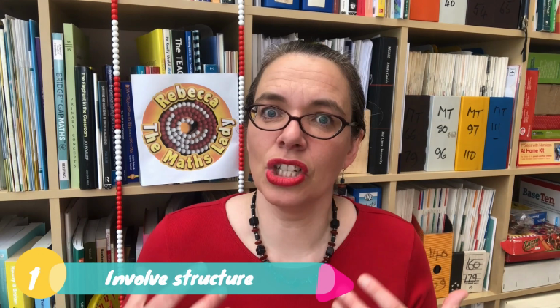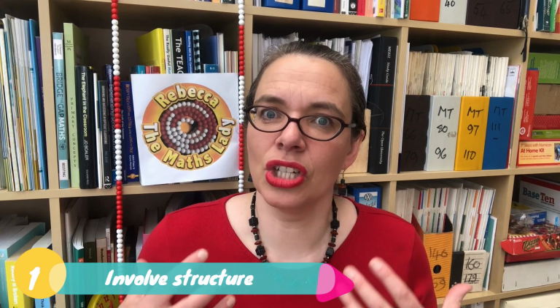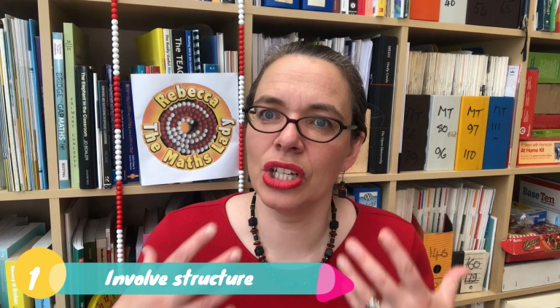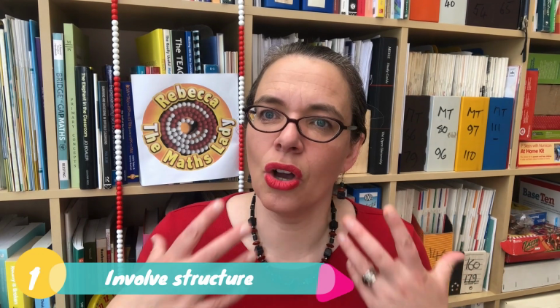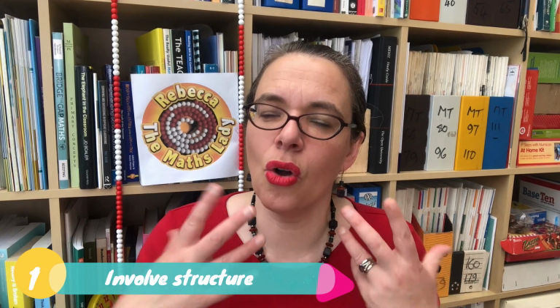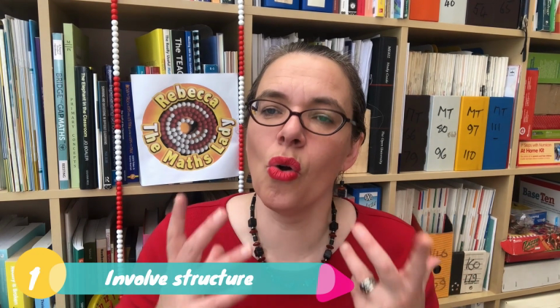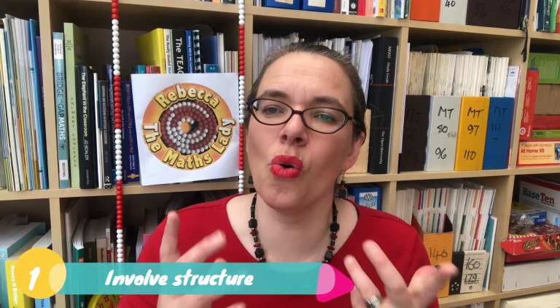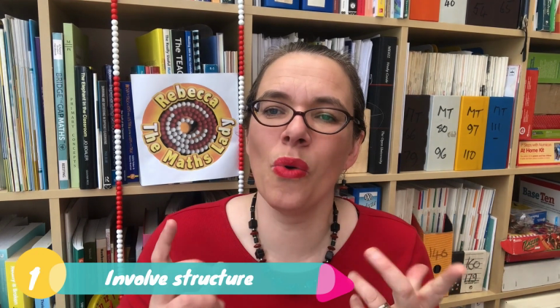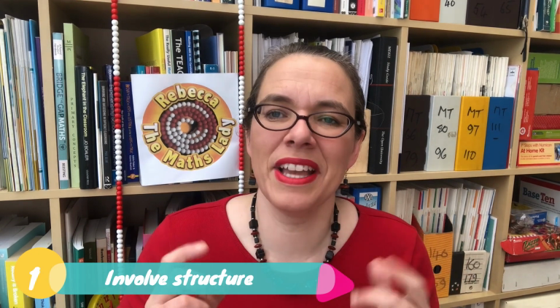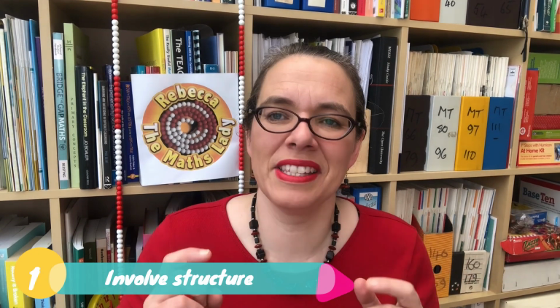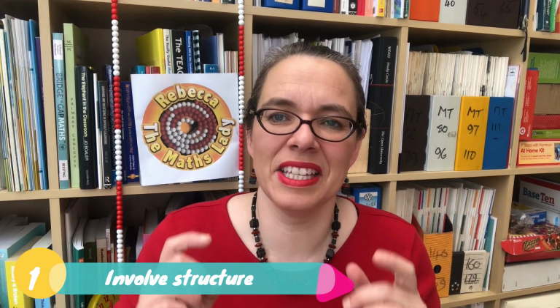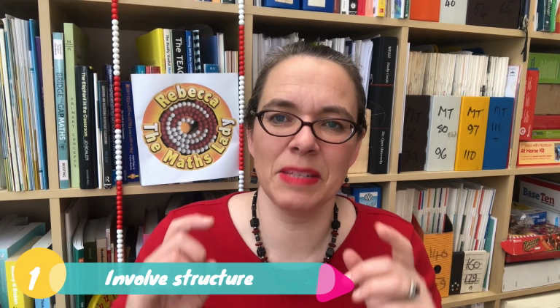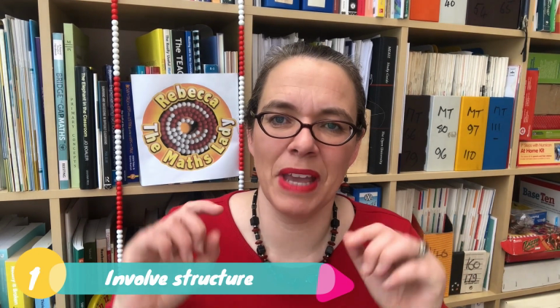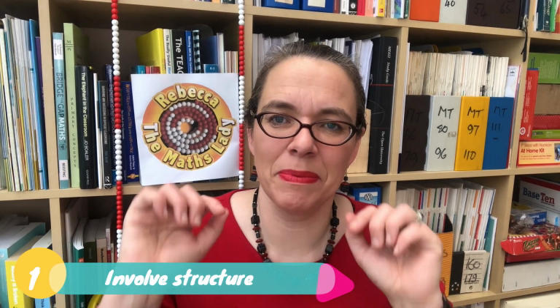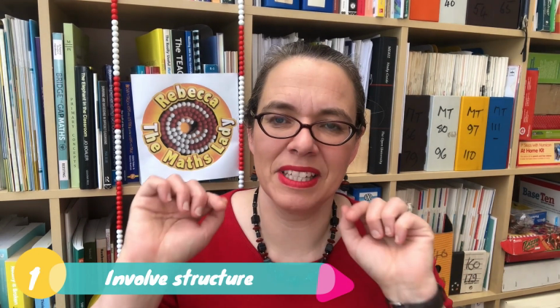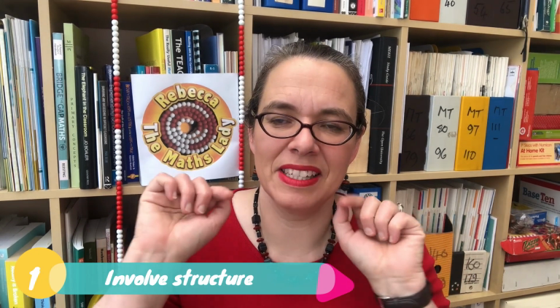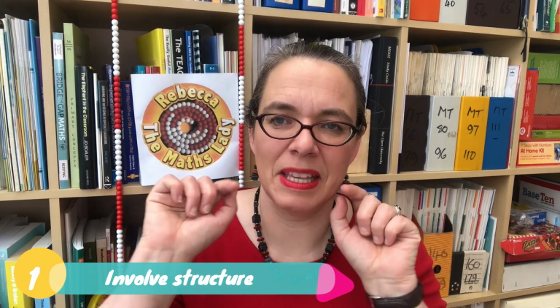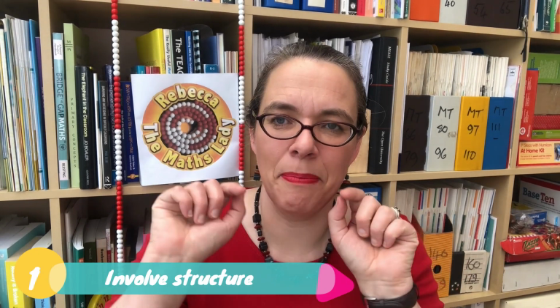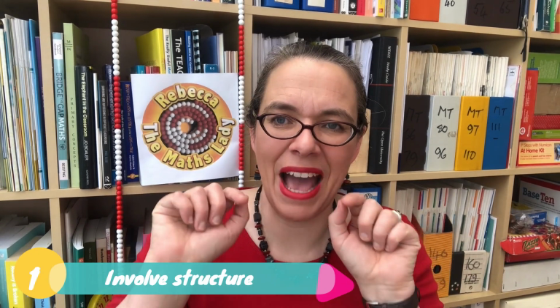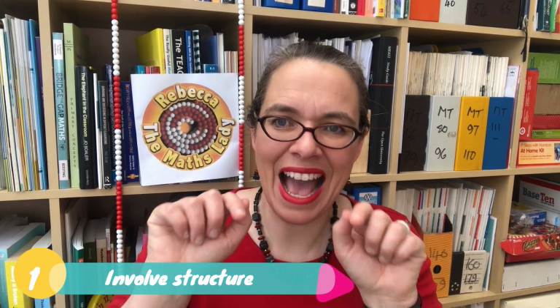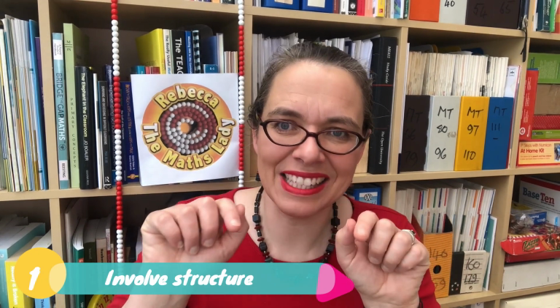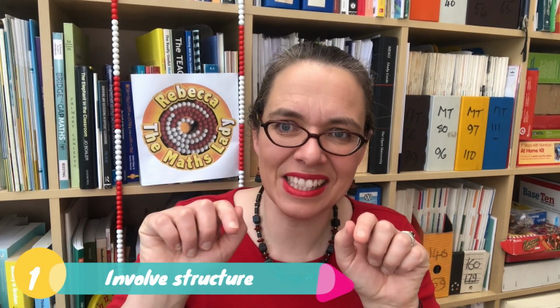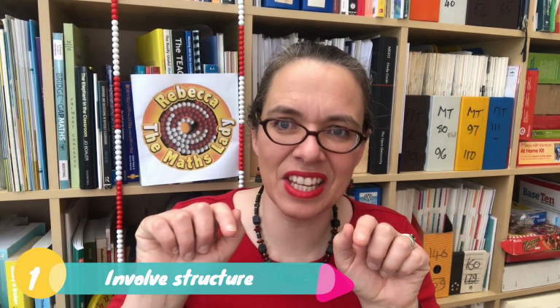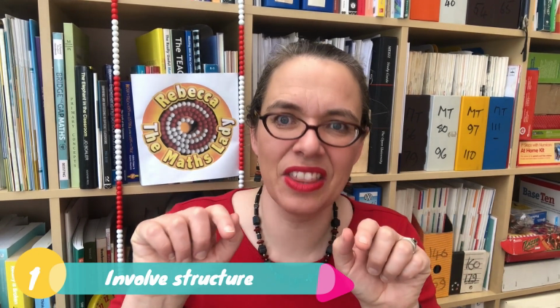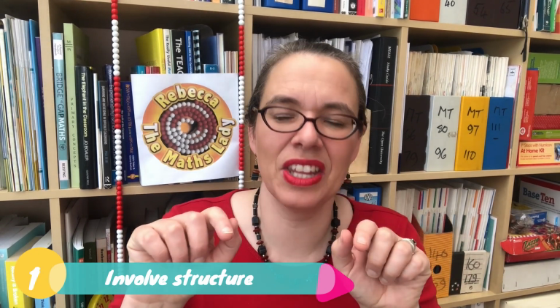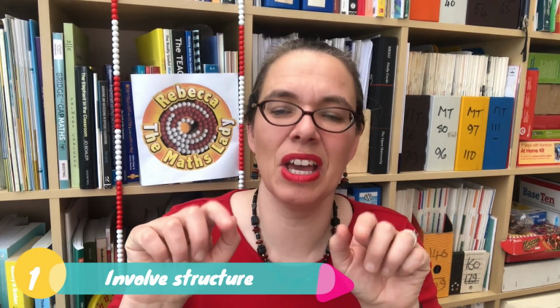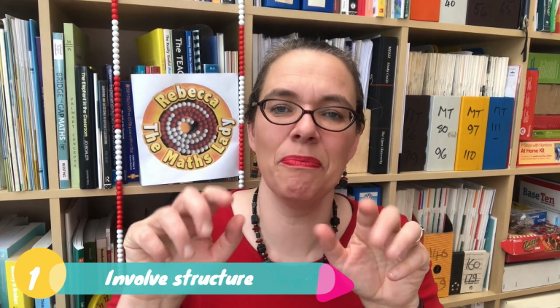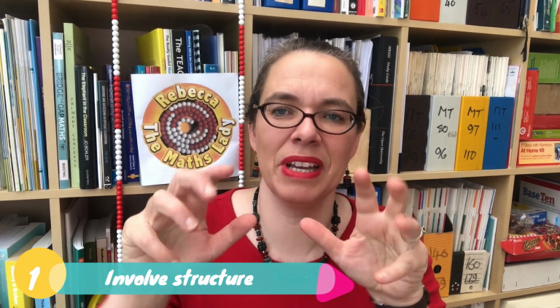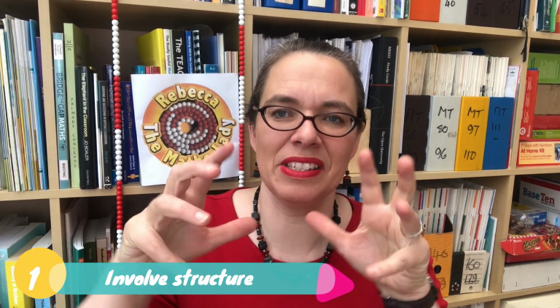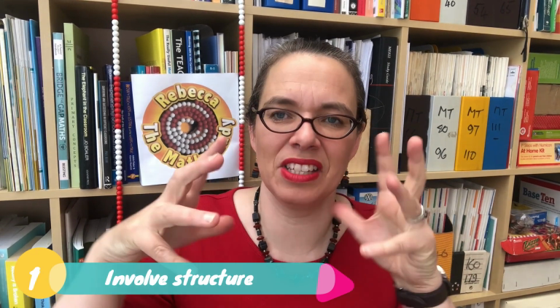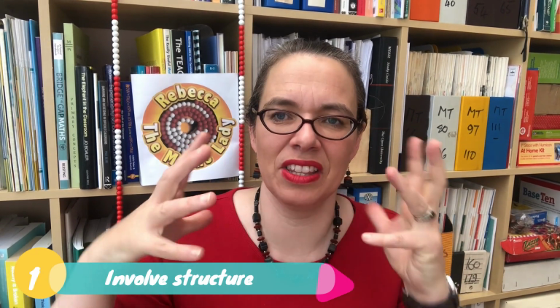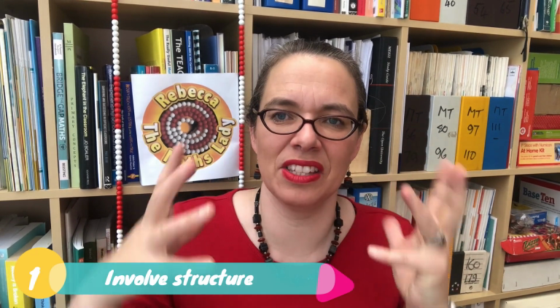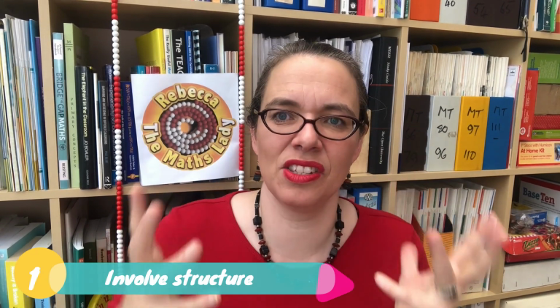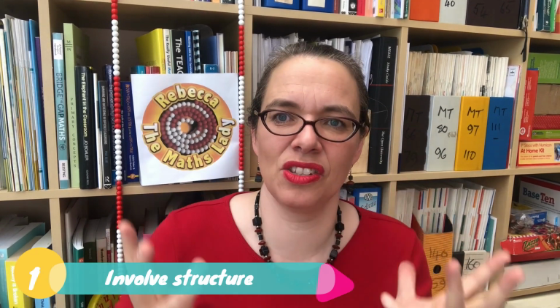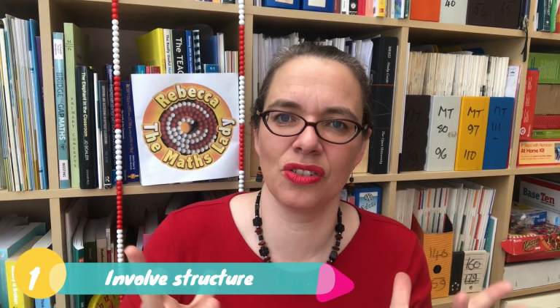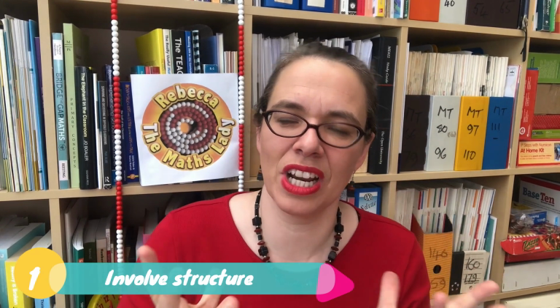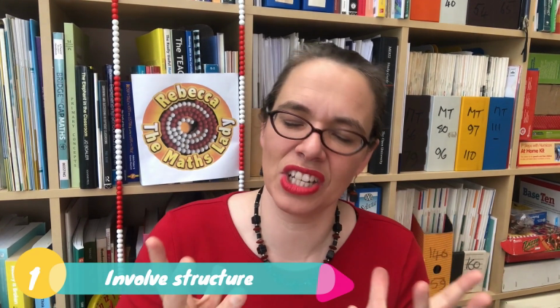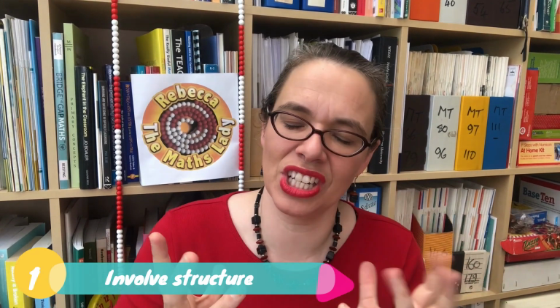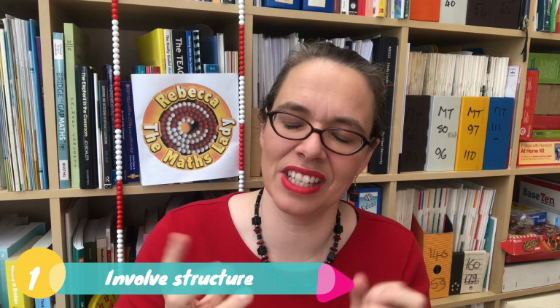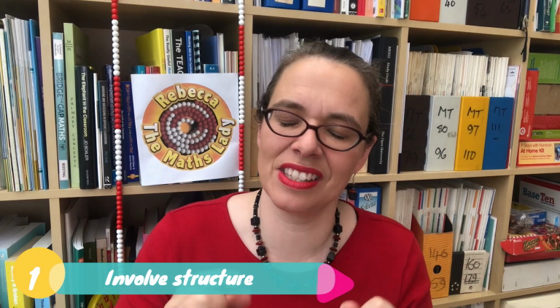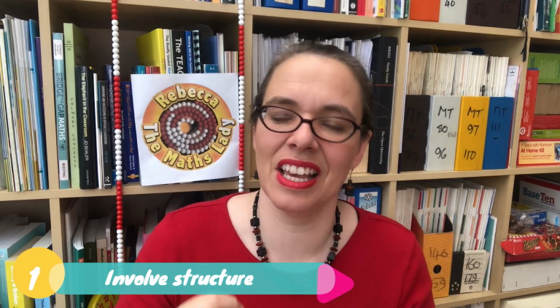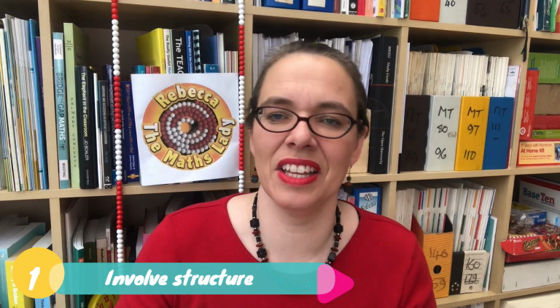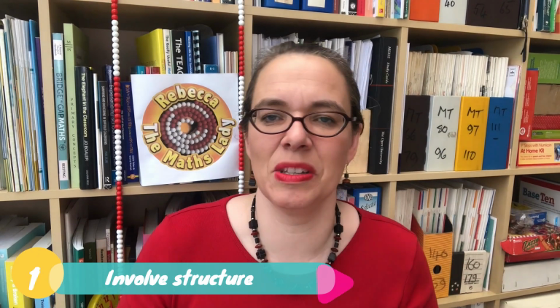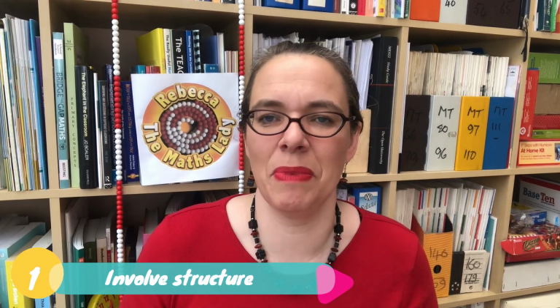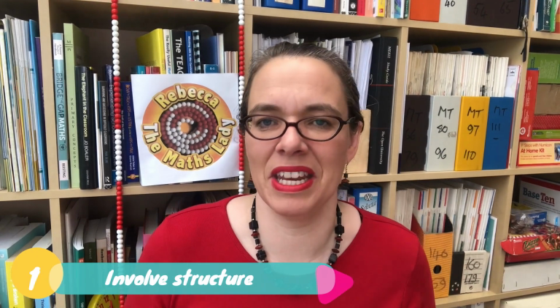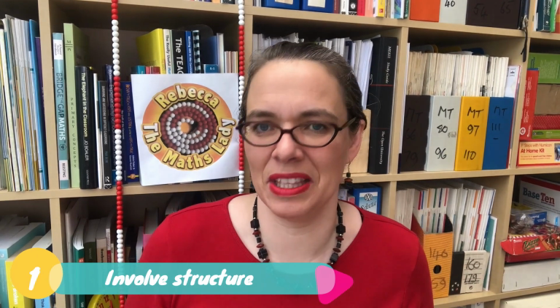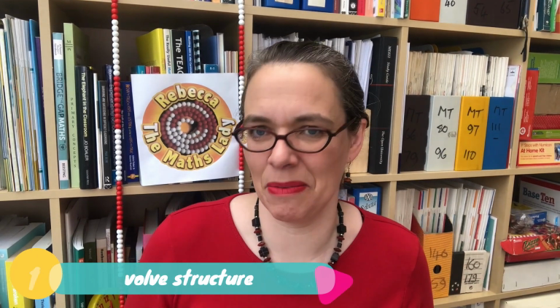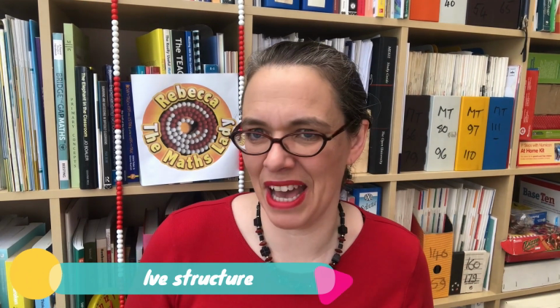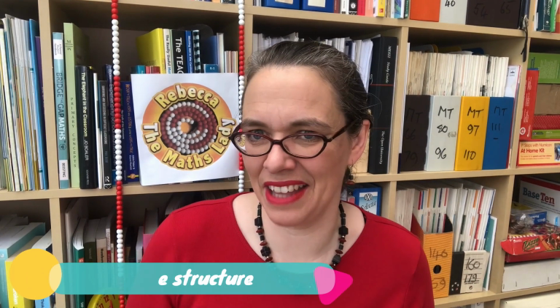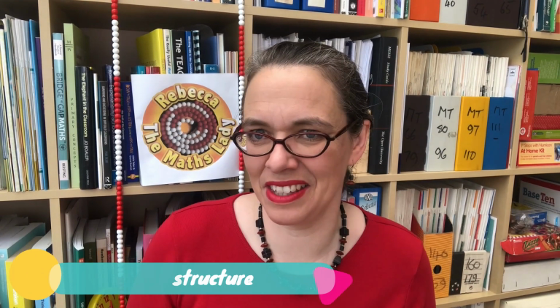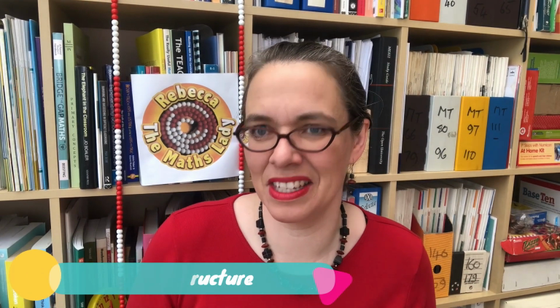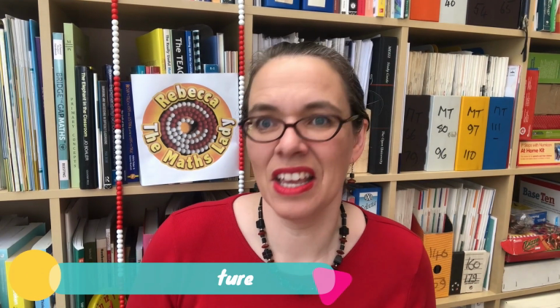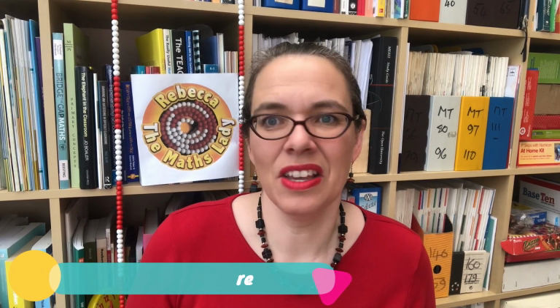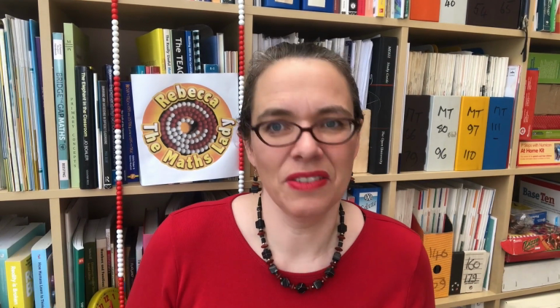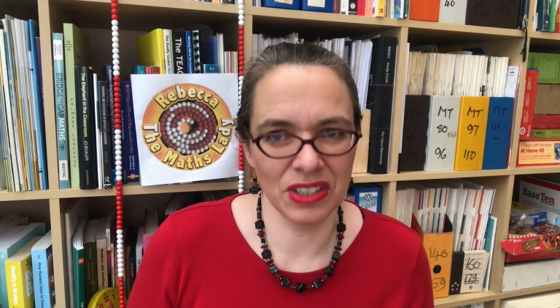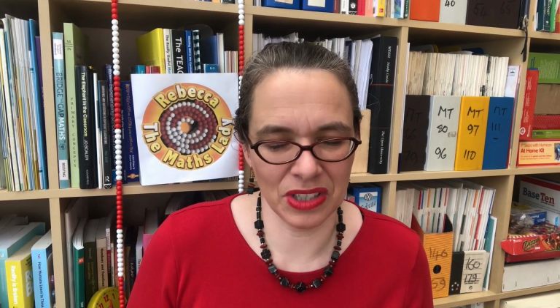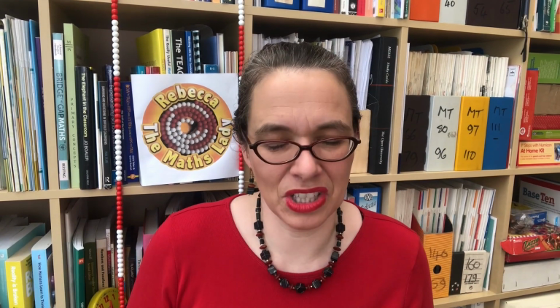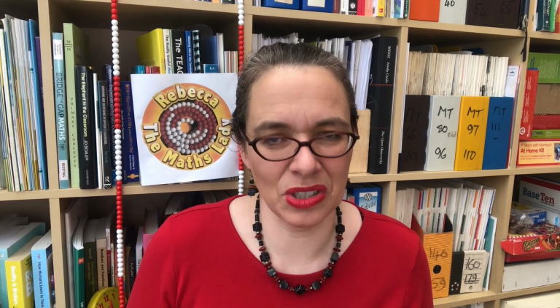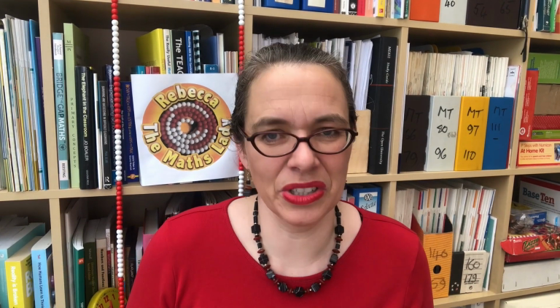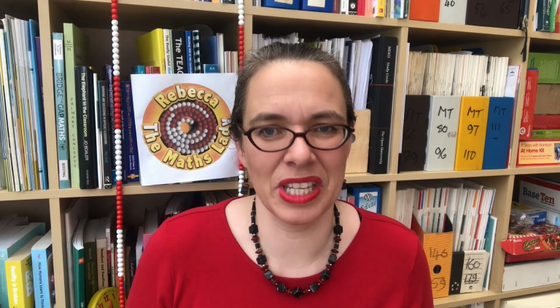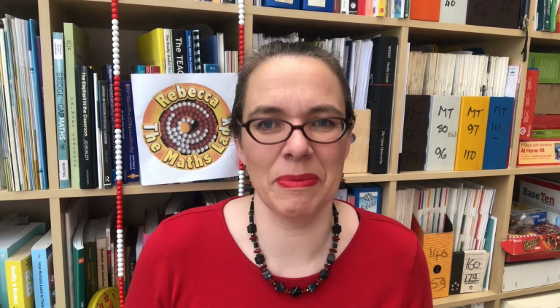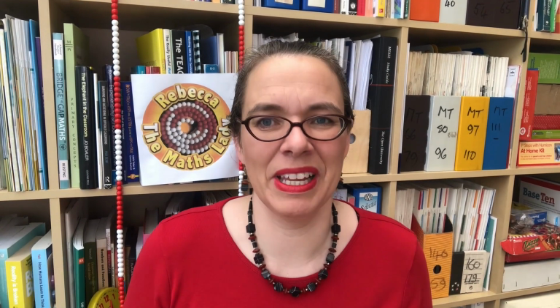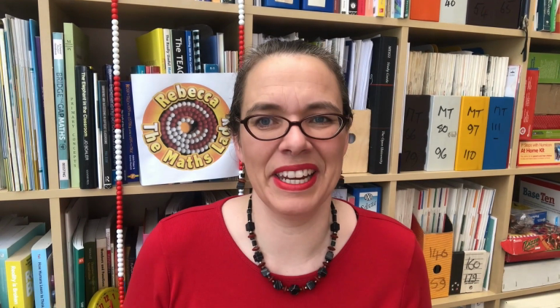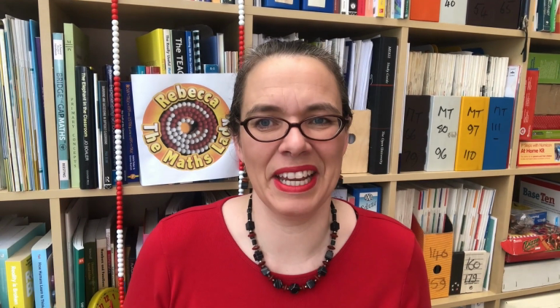Children always need to be able to see past the numbers to the structures underpinning the maths, to ensure deep learning.